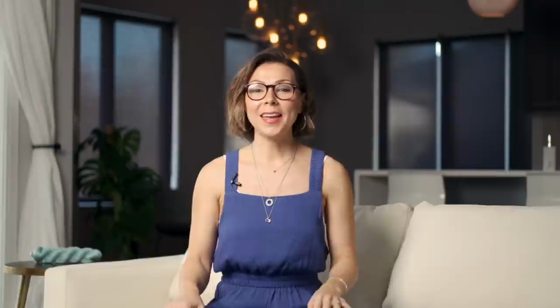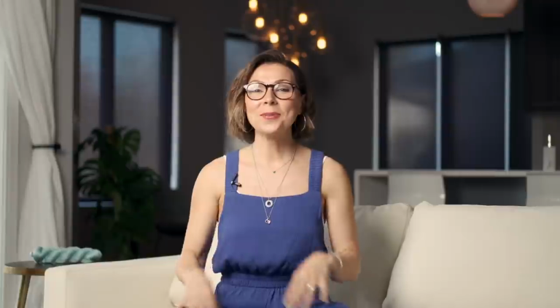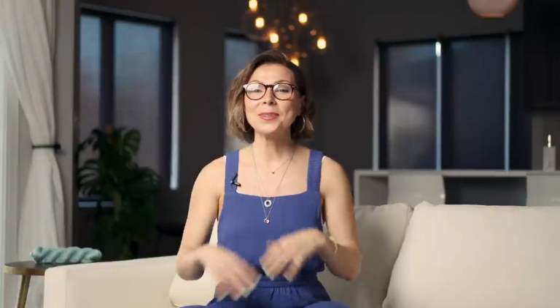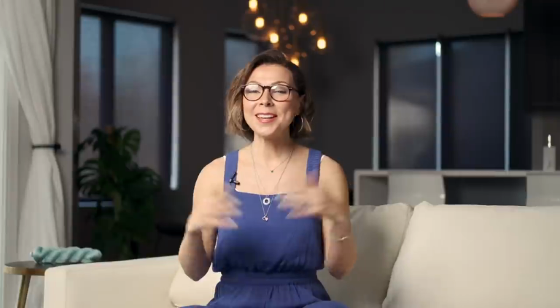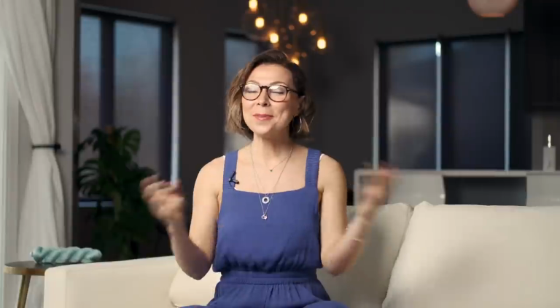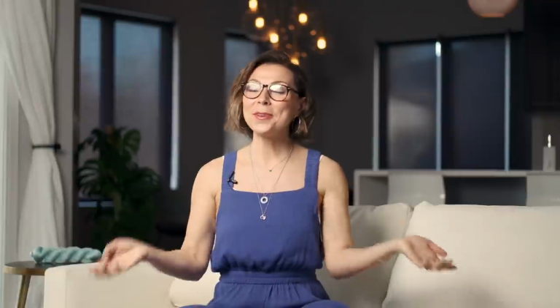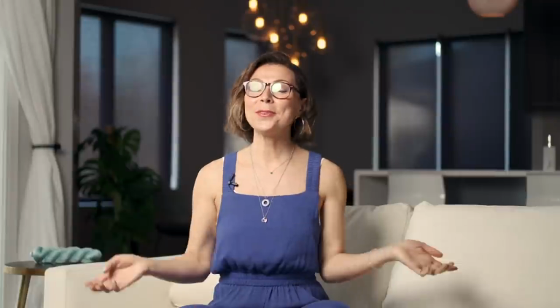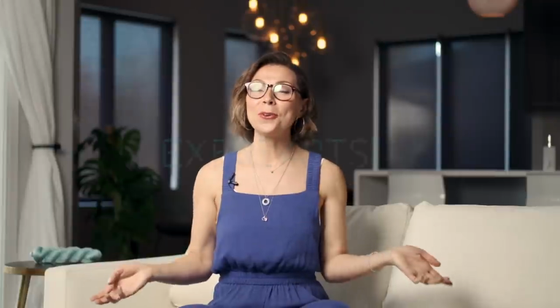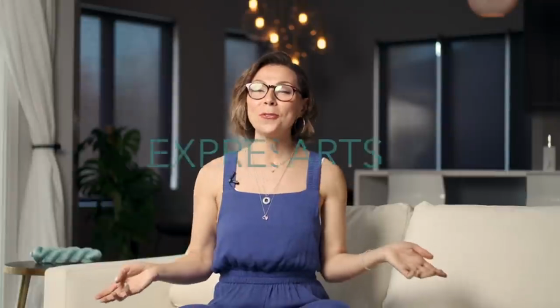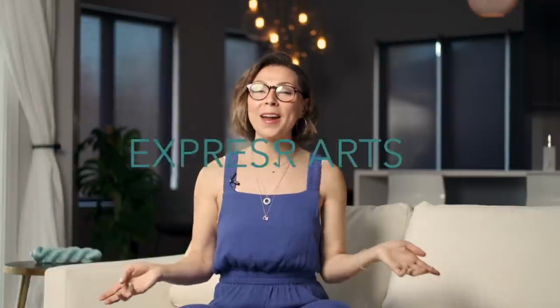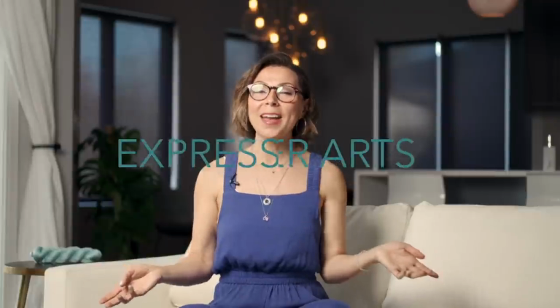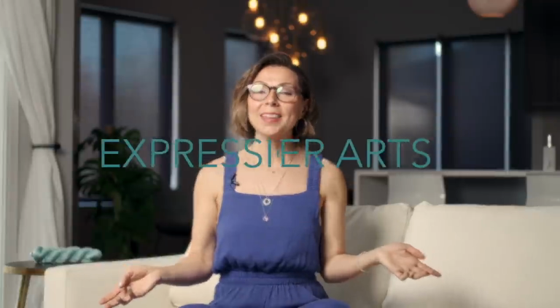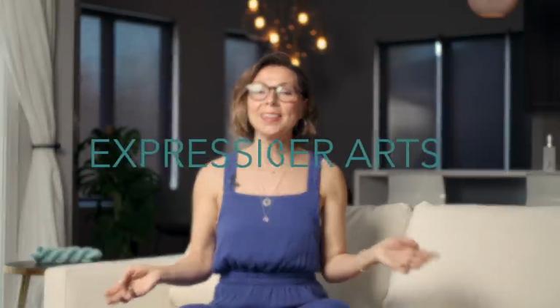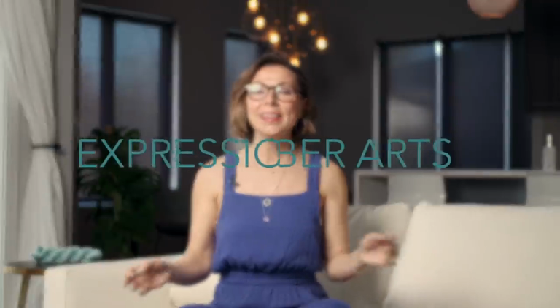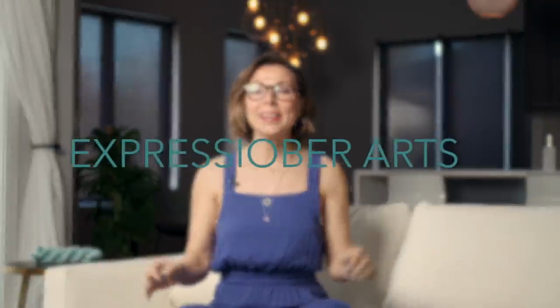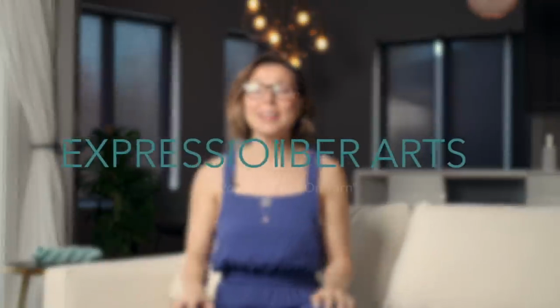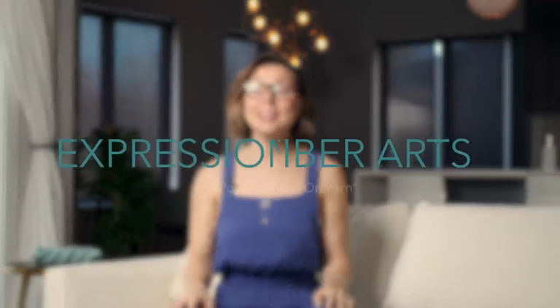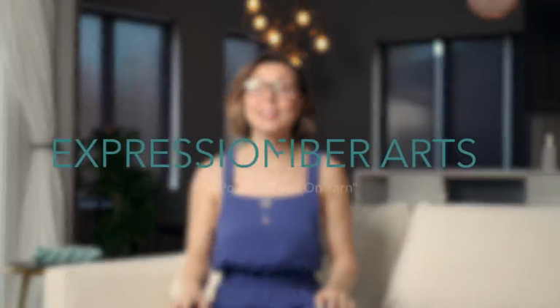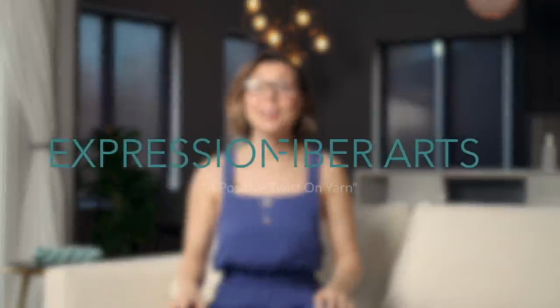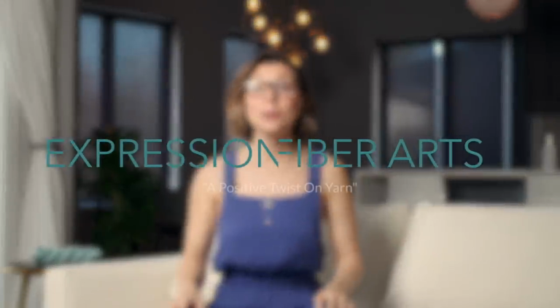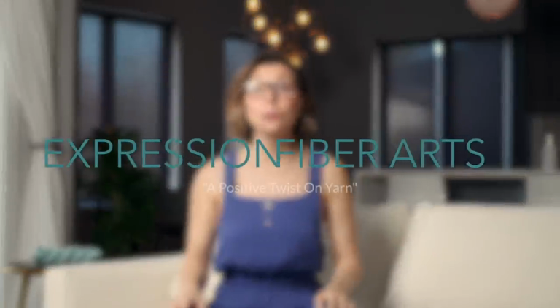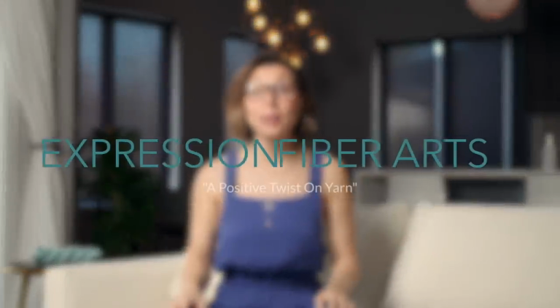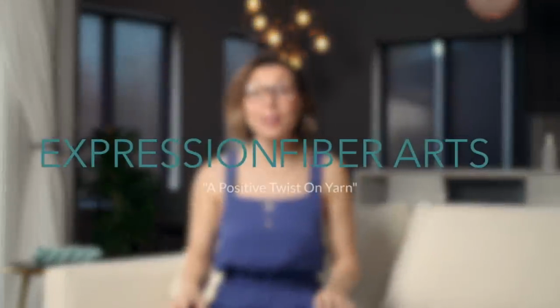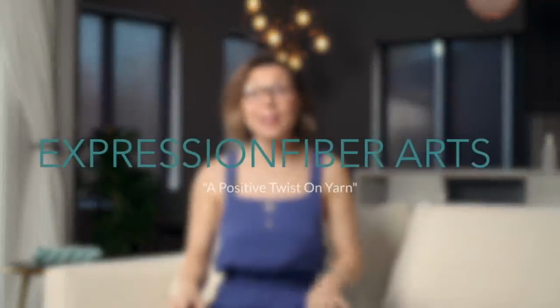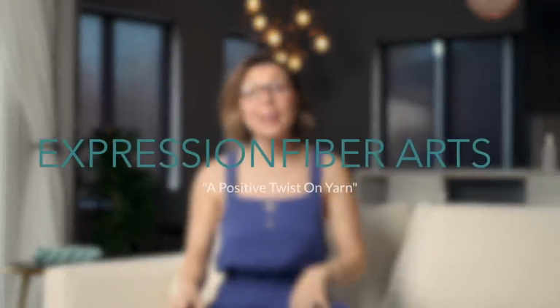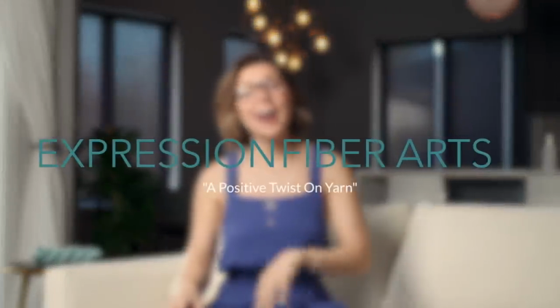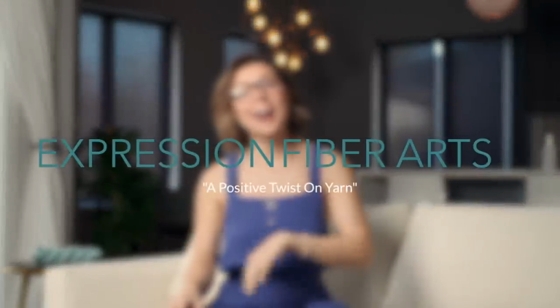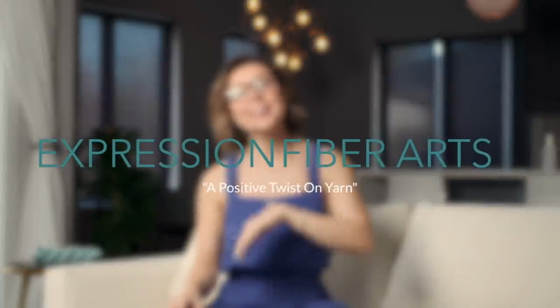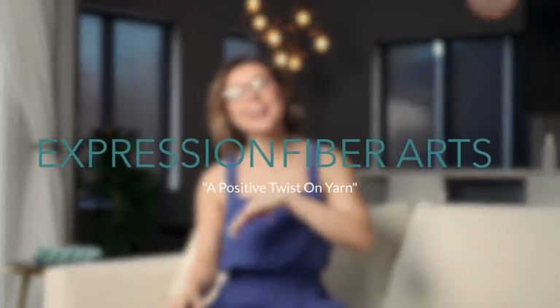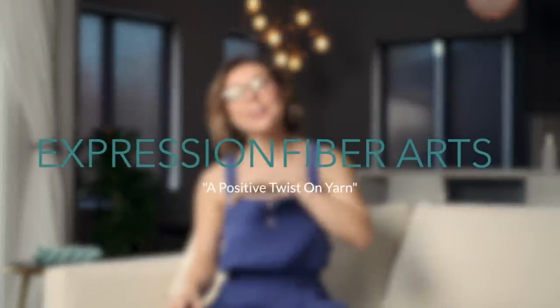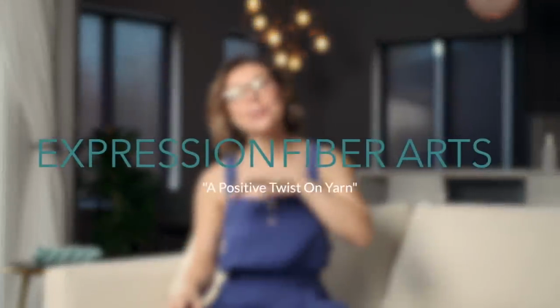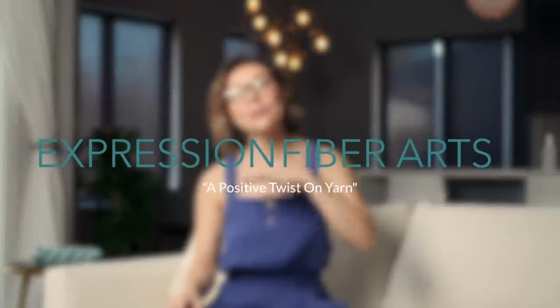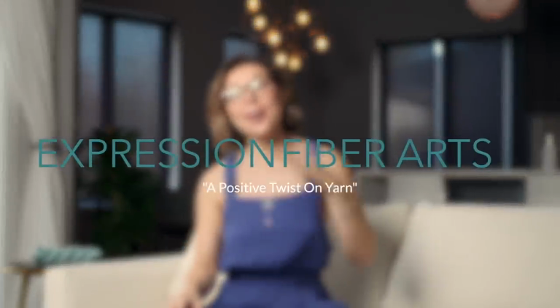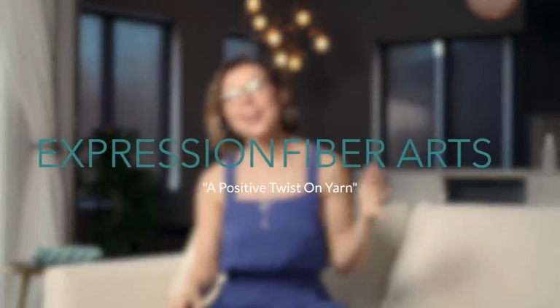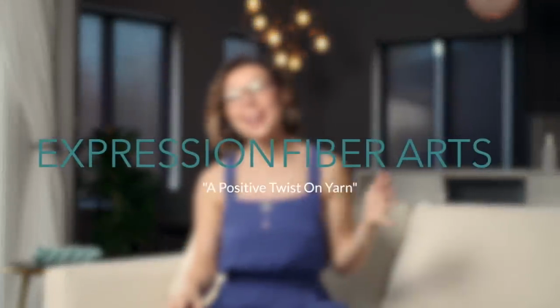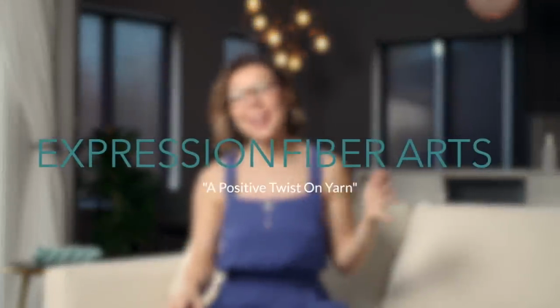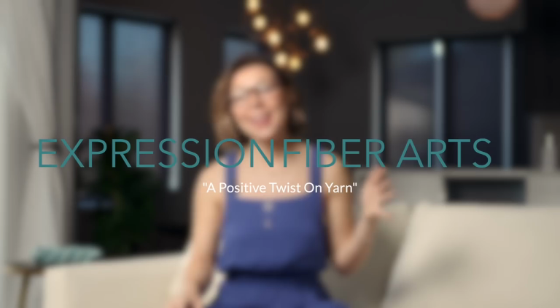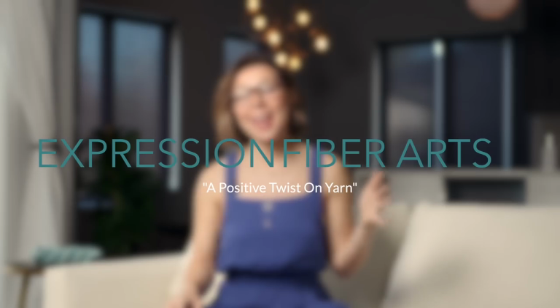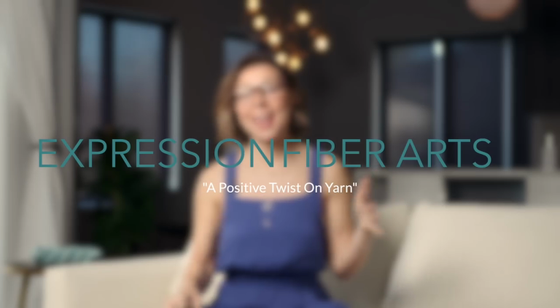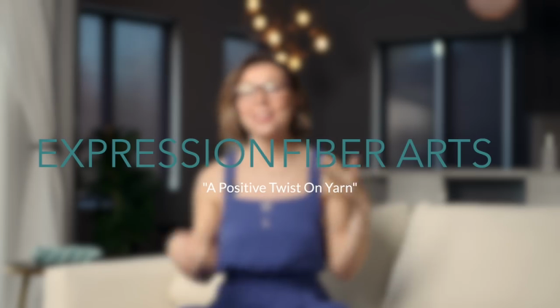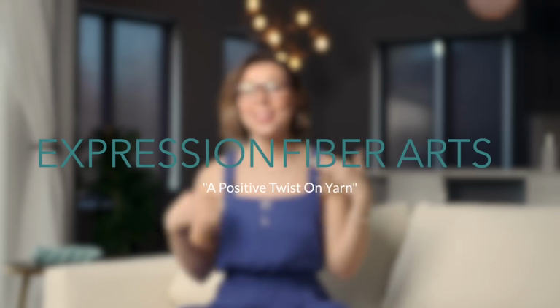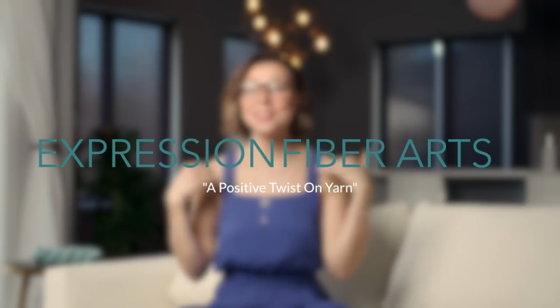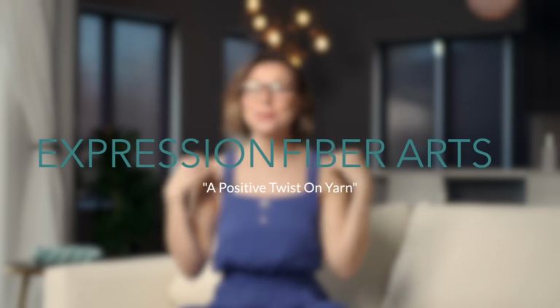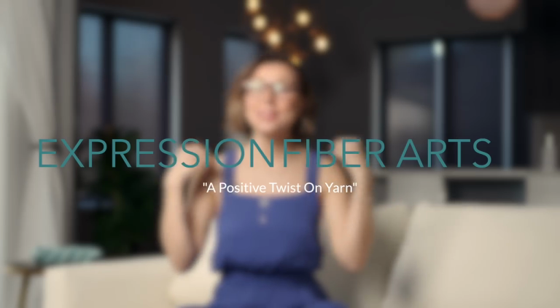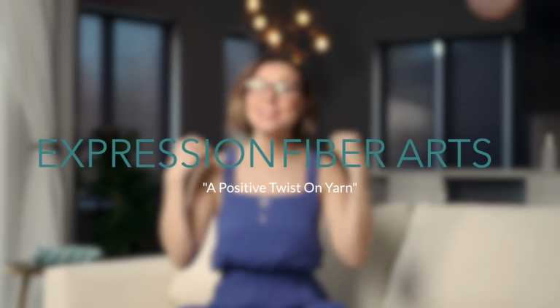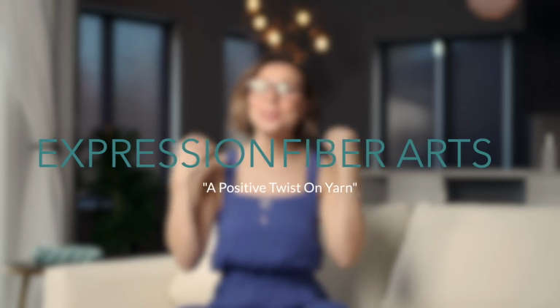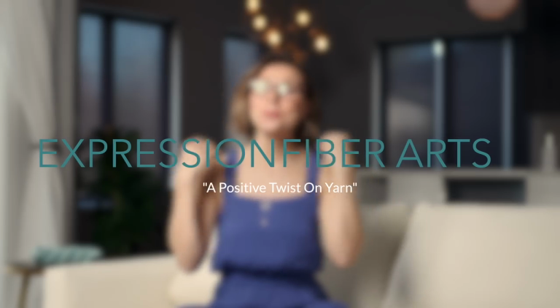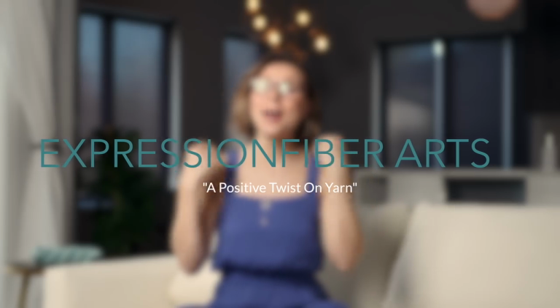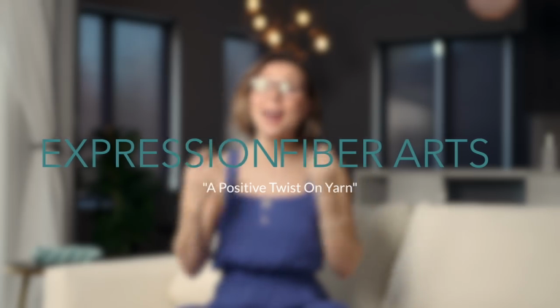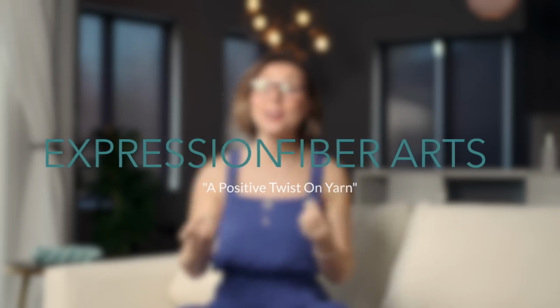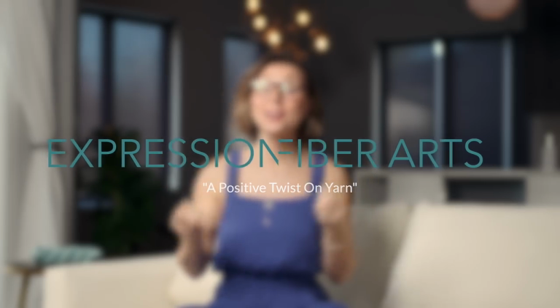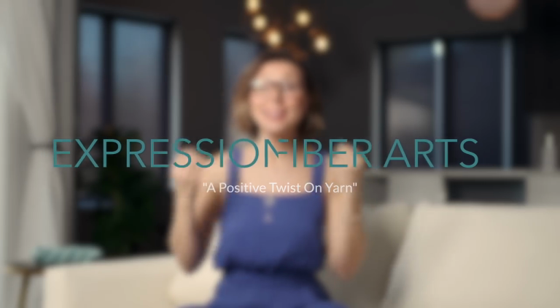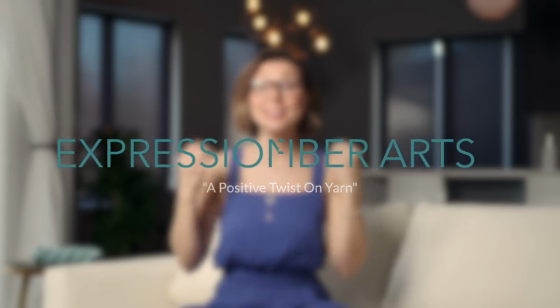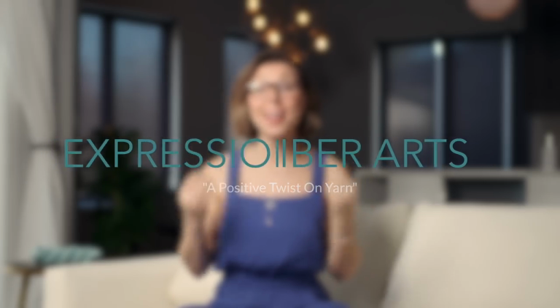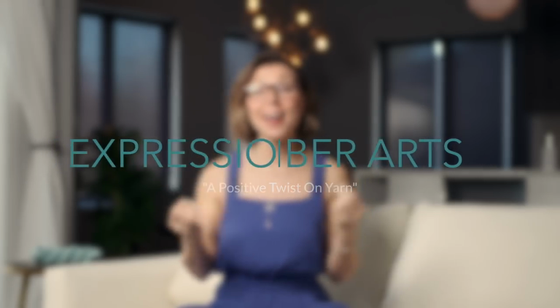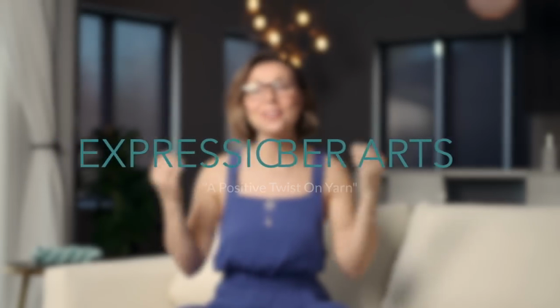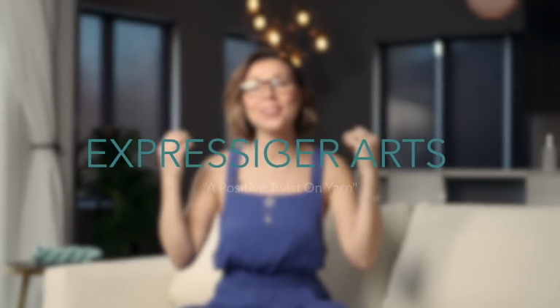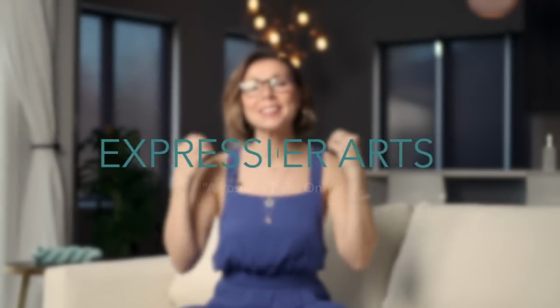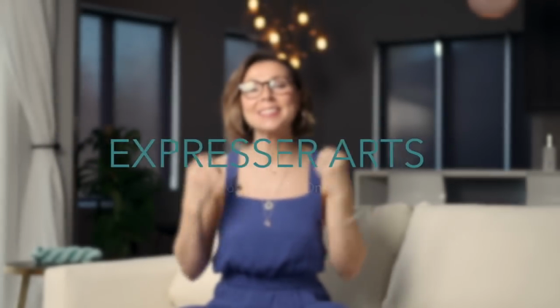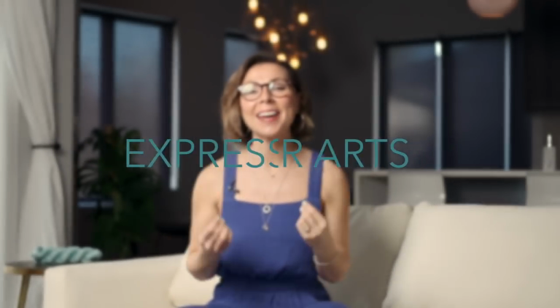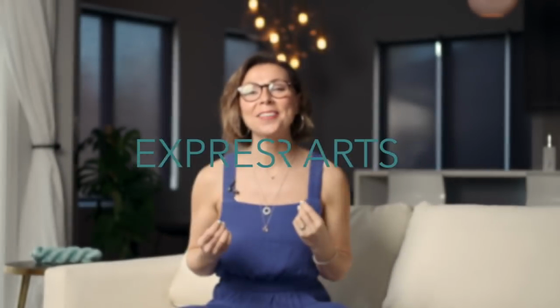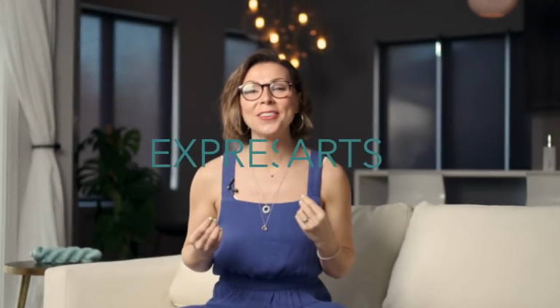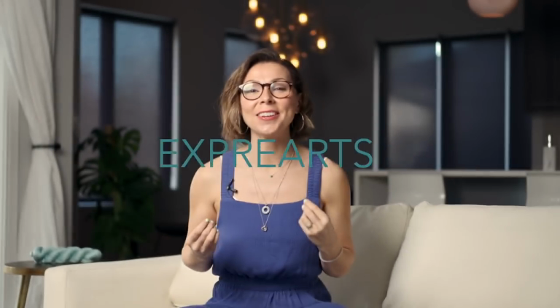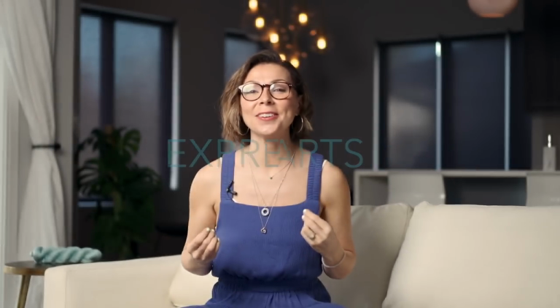Hey, what's up, beautiful friend? It's another week, another Friday, and this week's new pattern is live on the site for you.